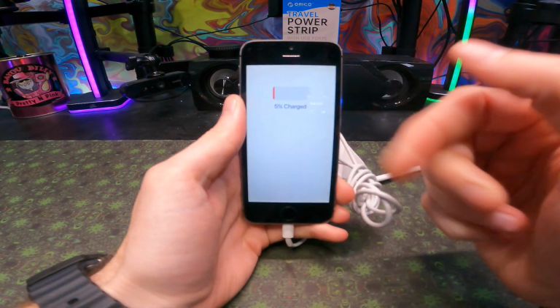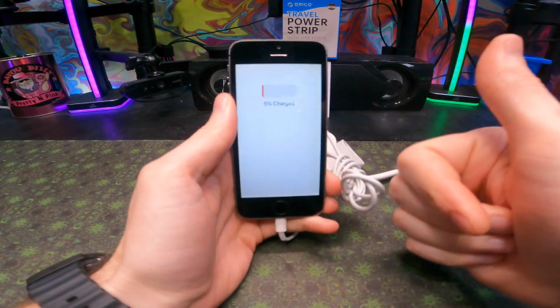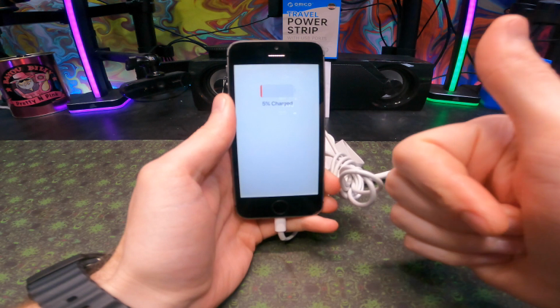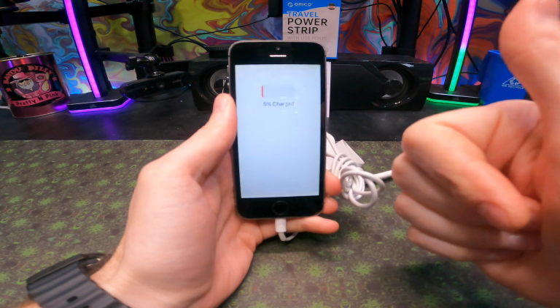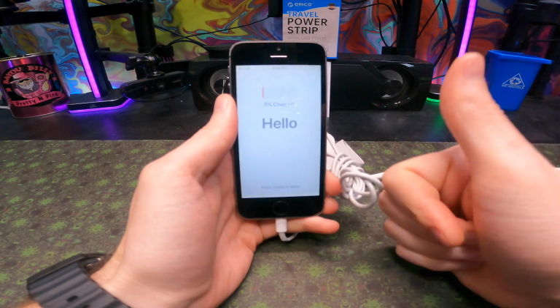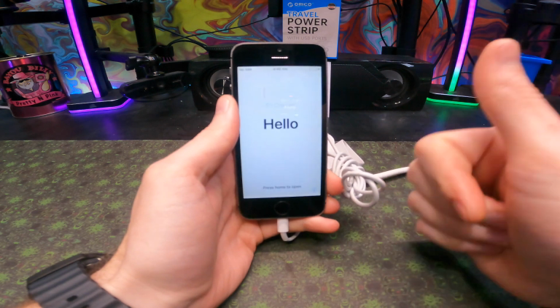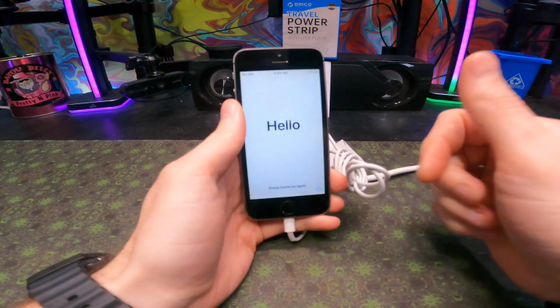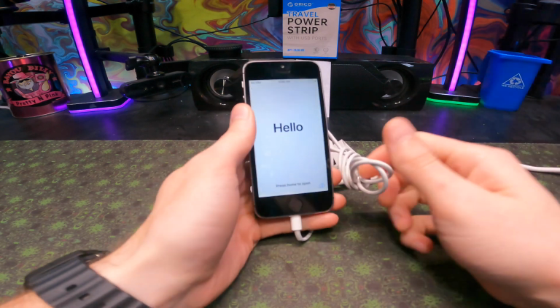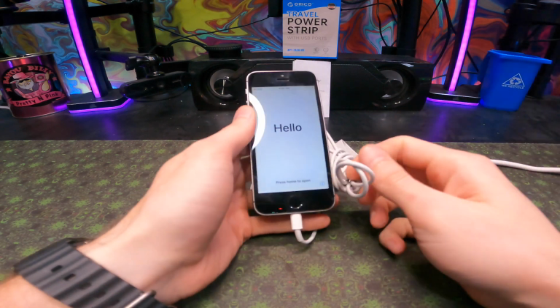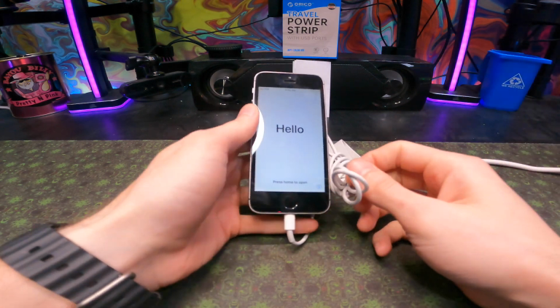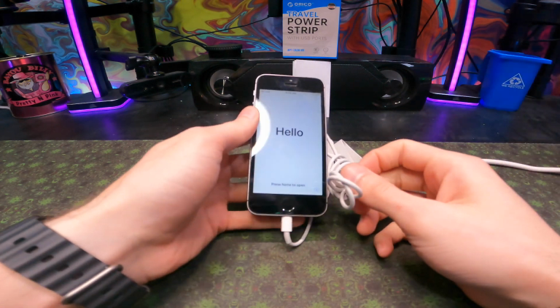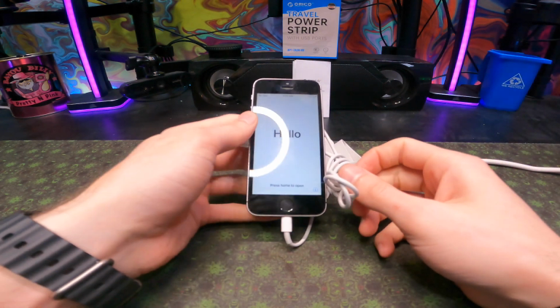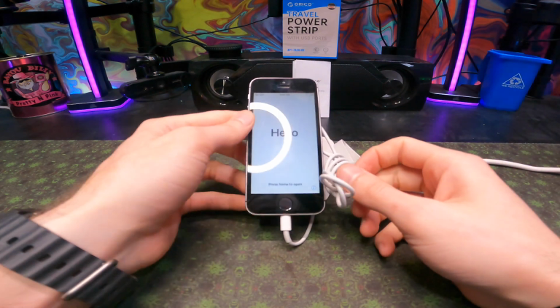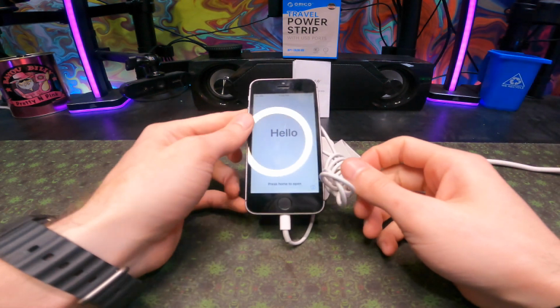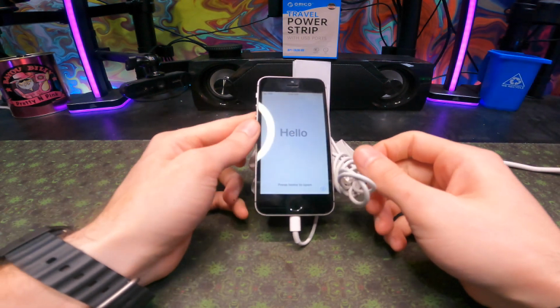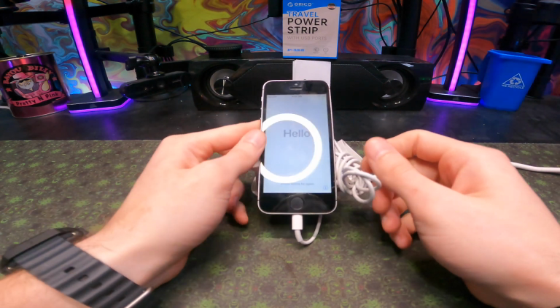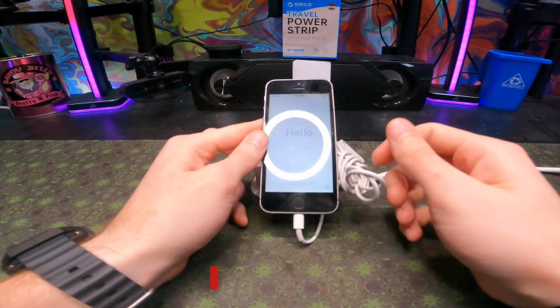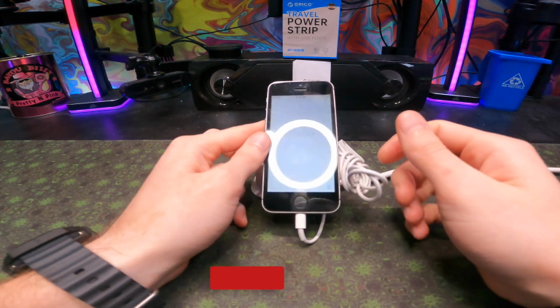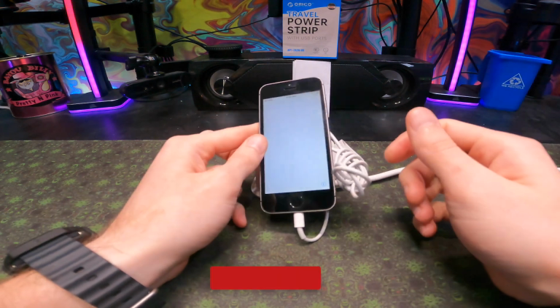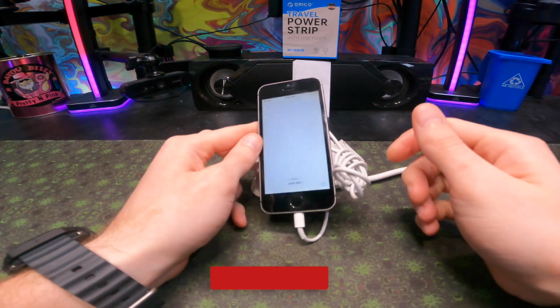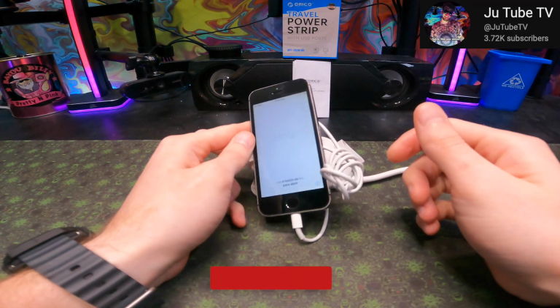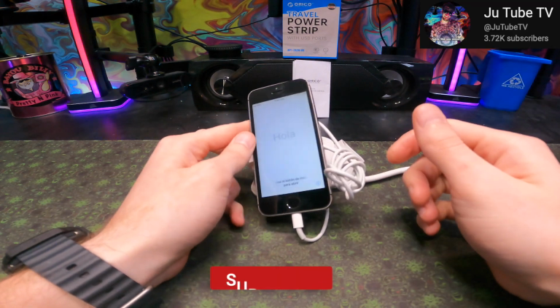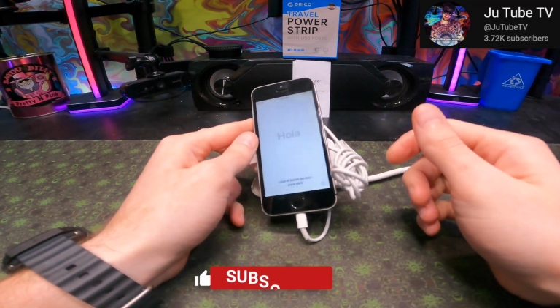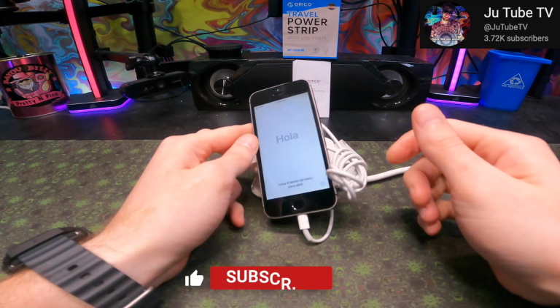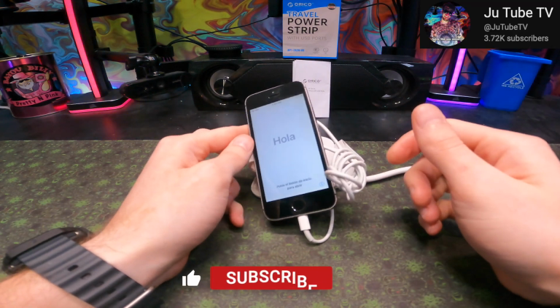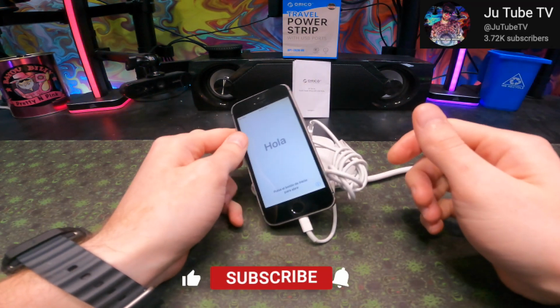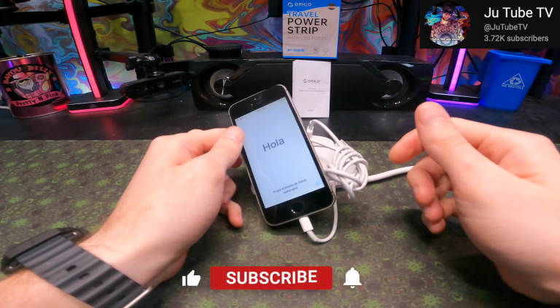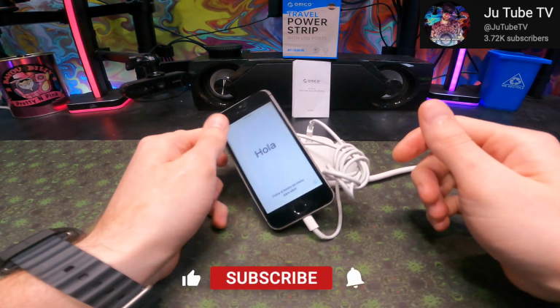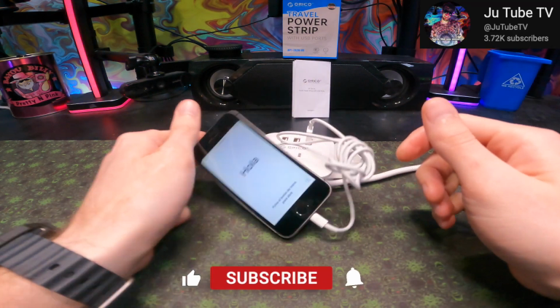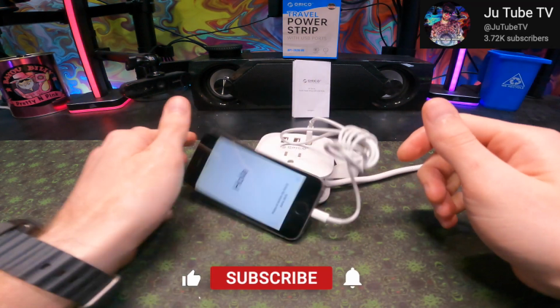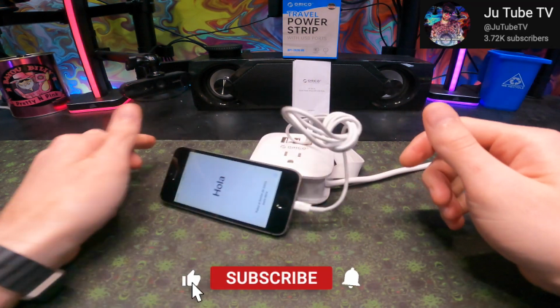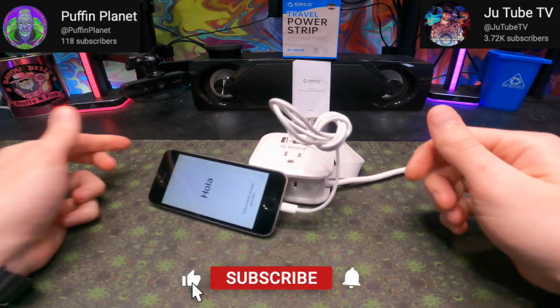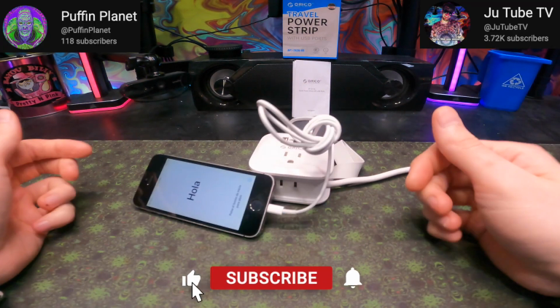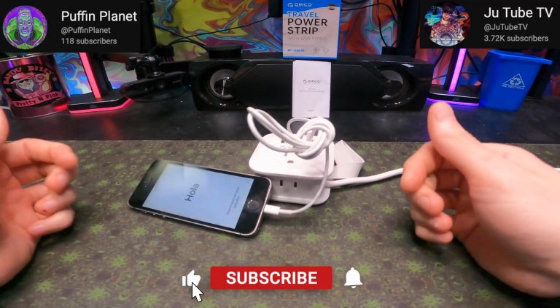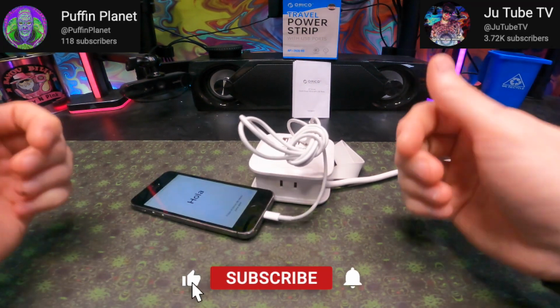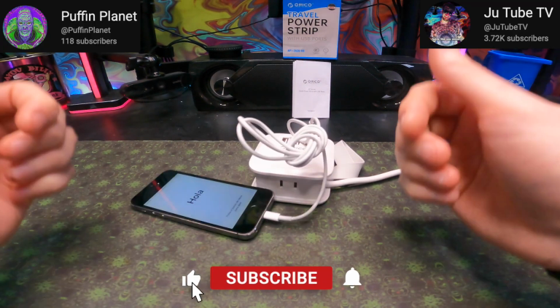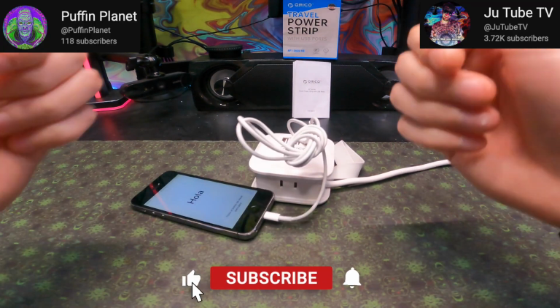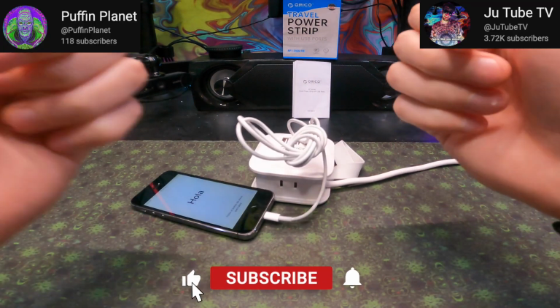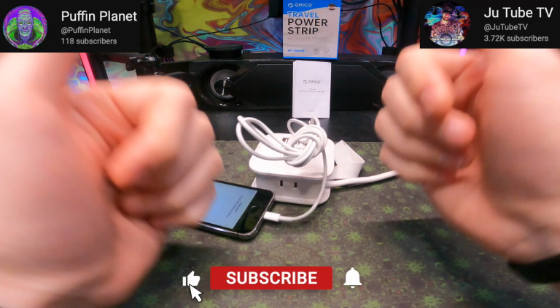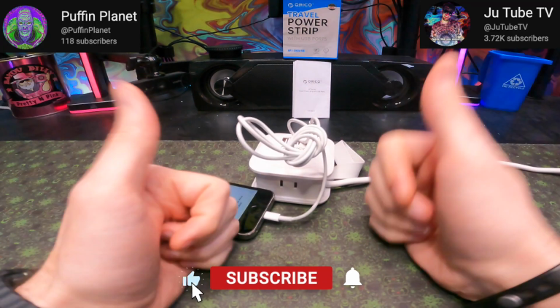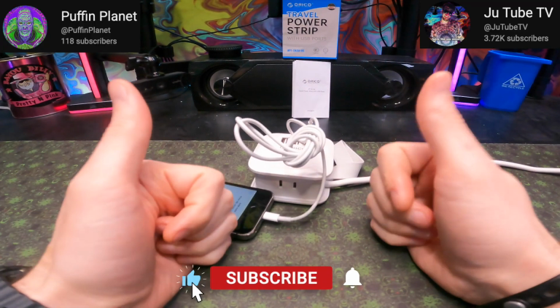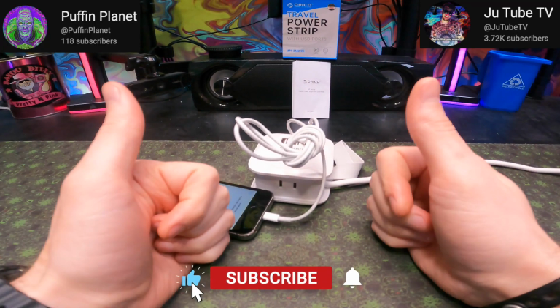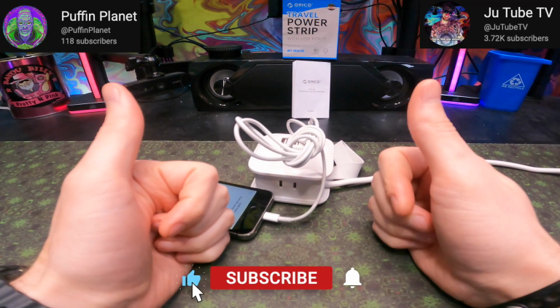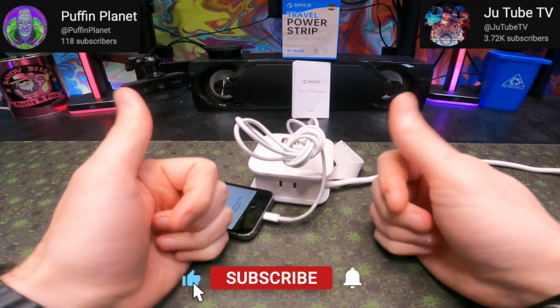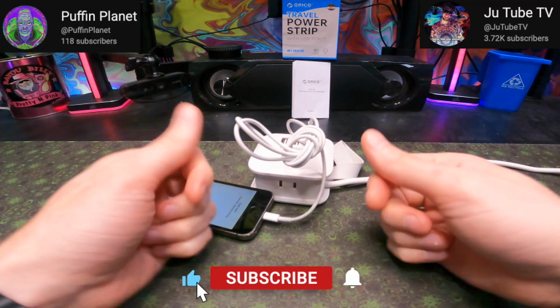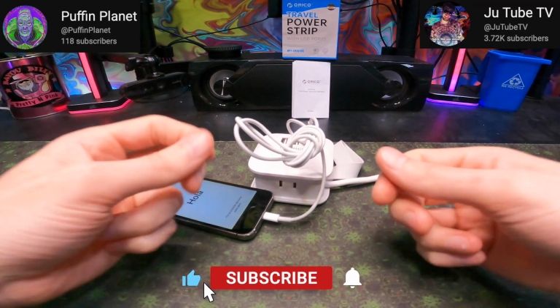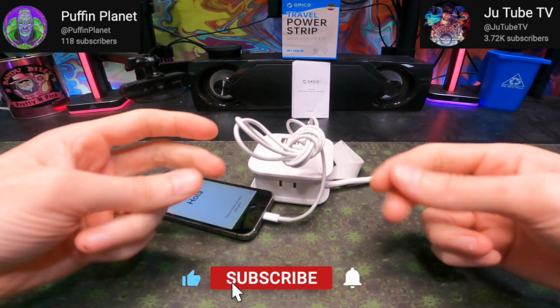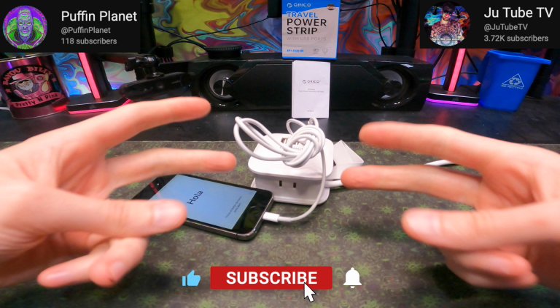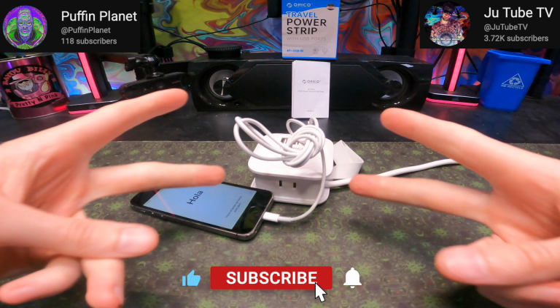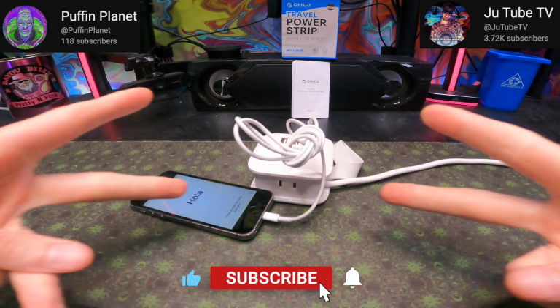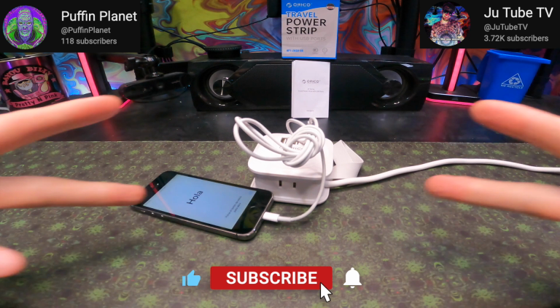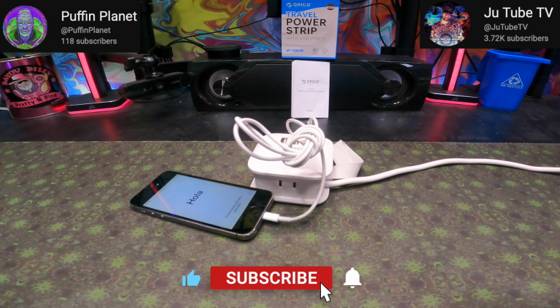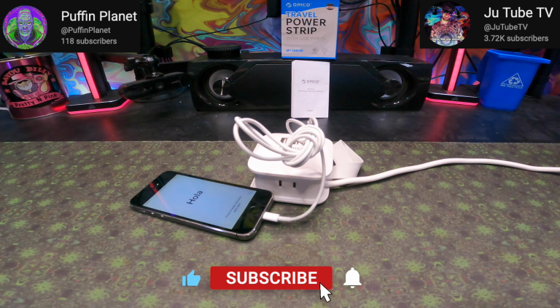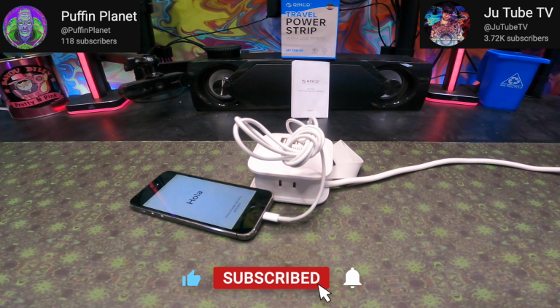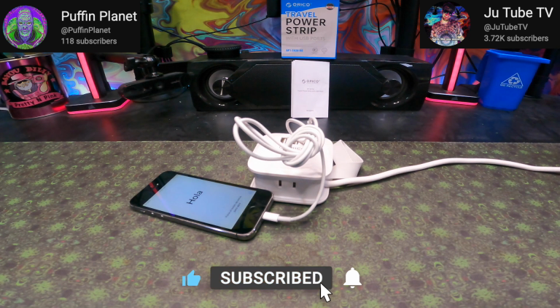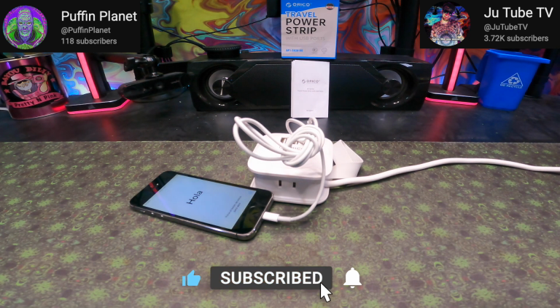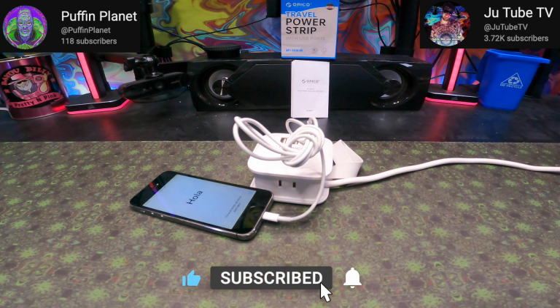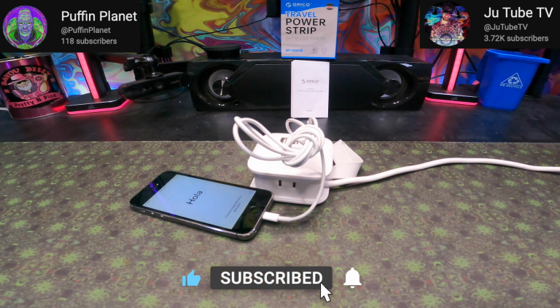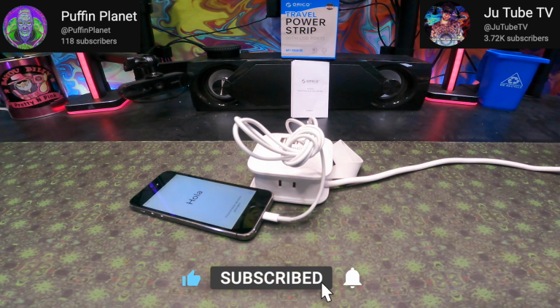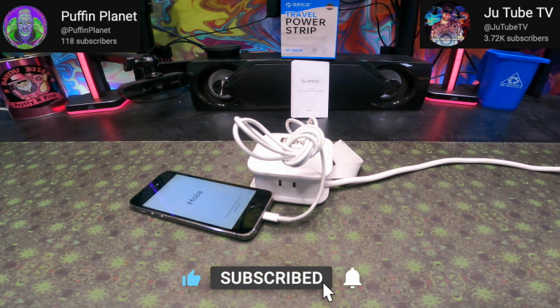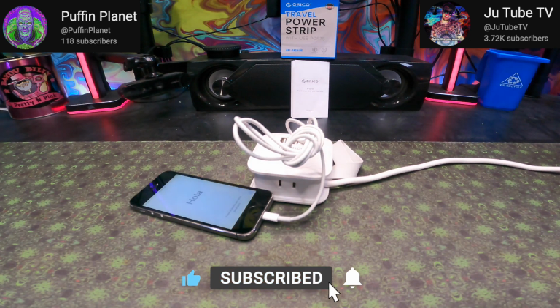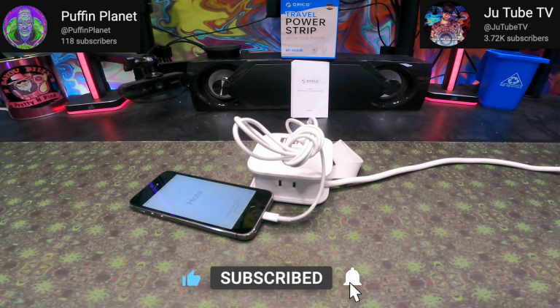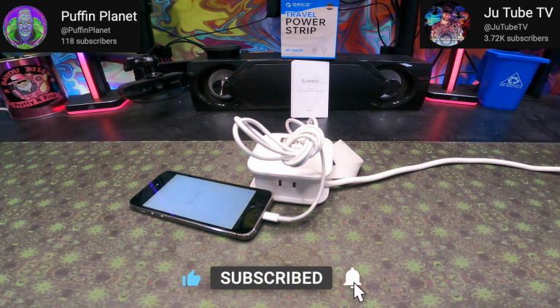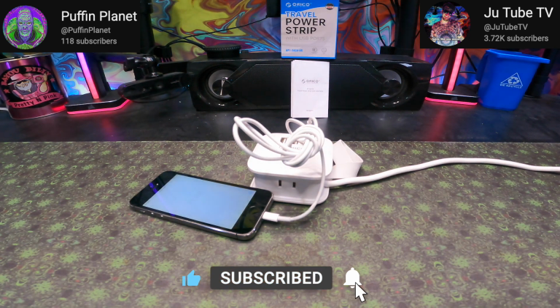That is pretty much it. Thanks for checking out this video — don't forget to smash that like button, subscribe to this channel as well as Puff and Plan, and beyond that, stay elevated and peace out.